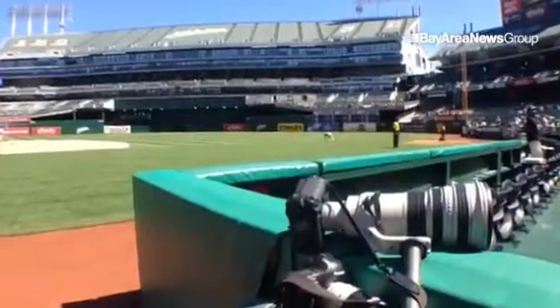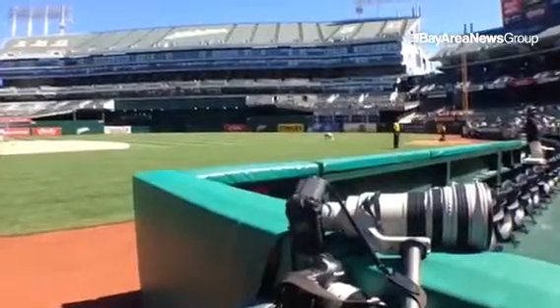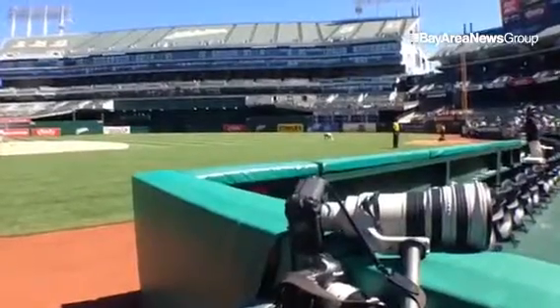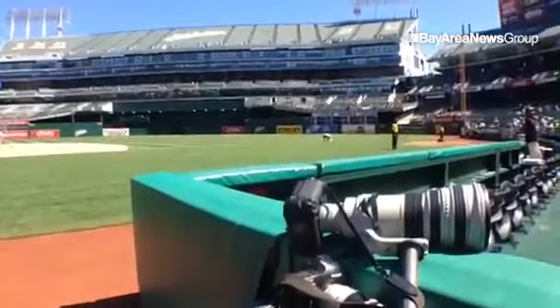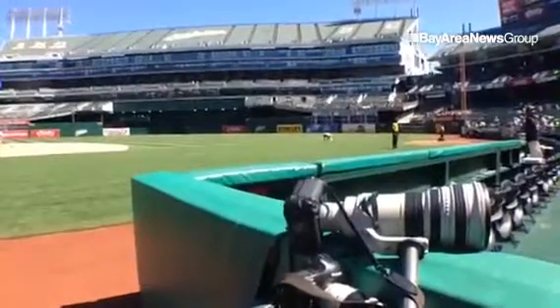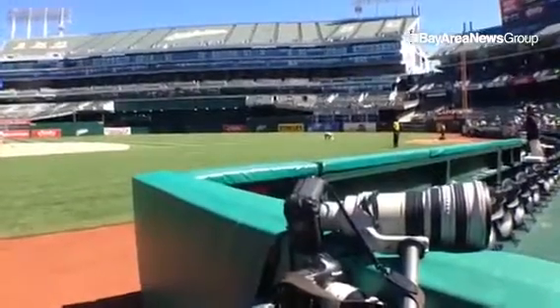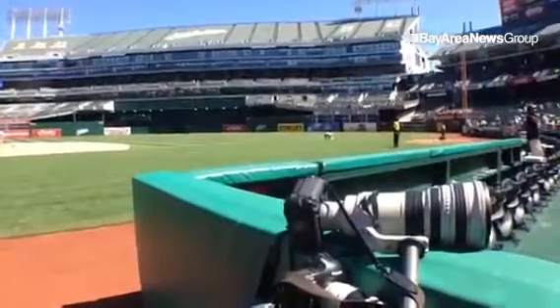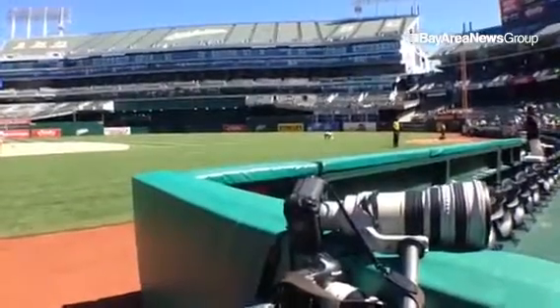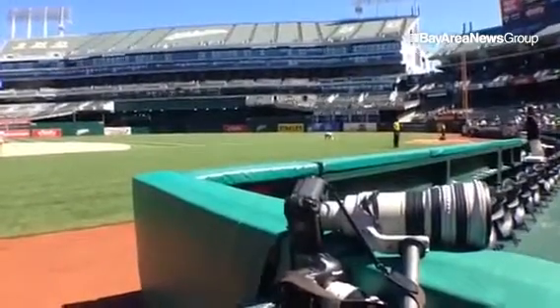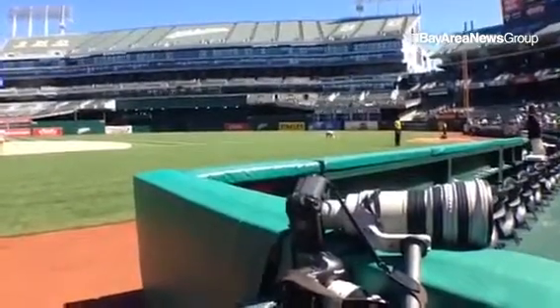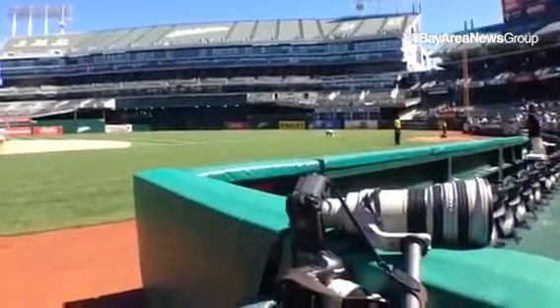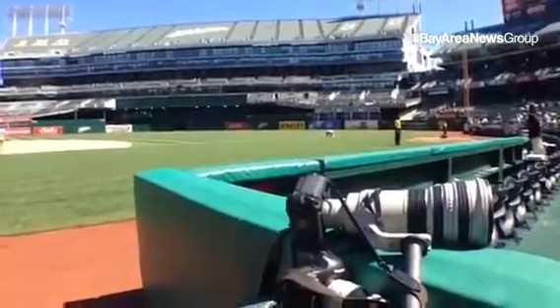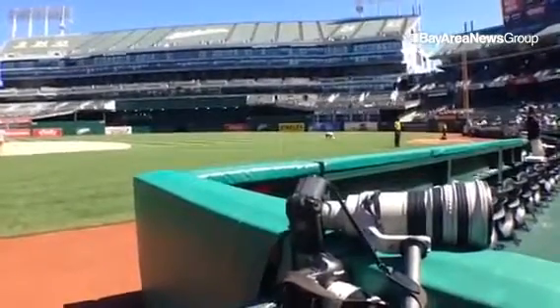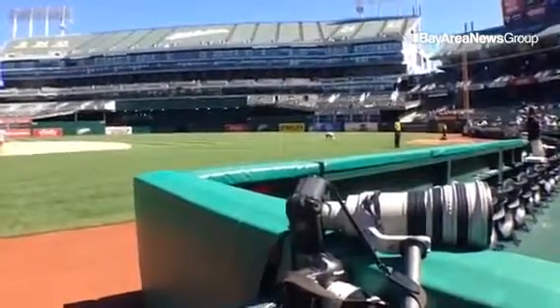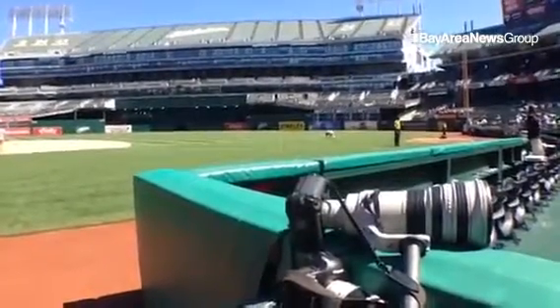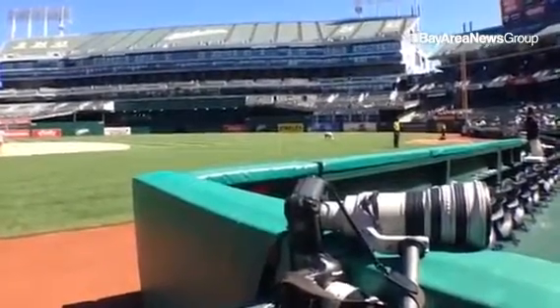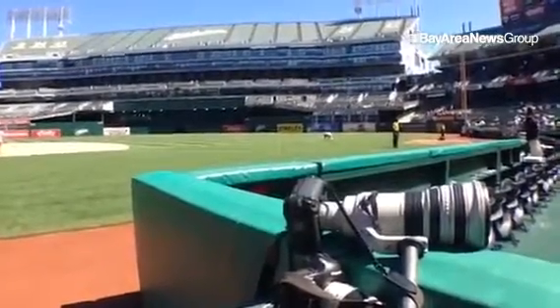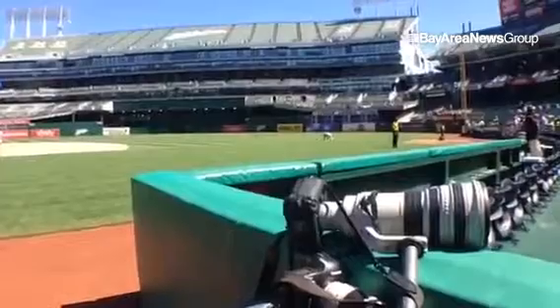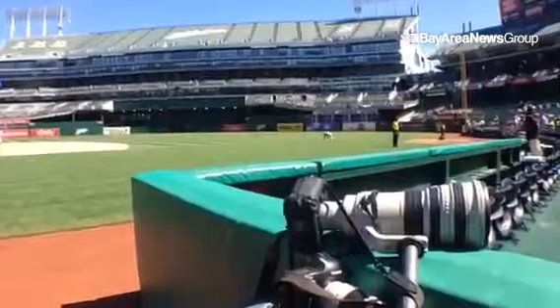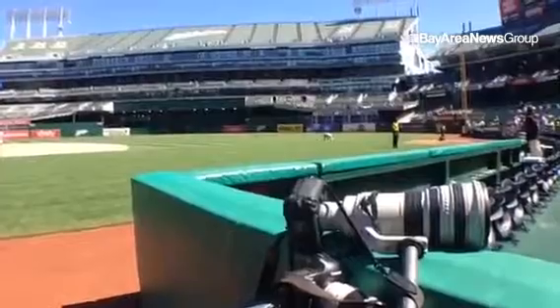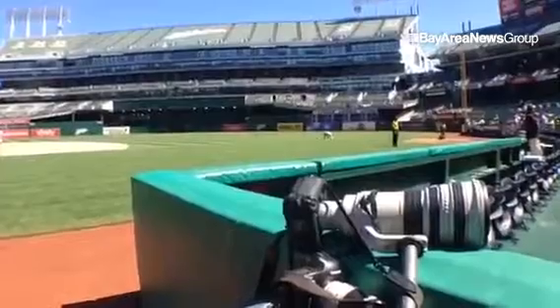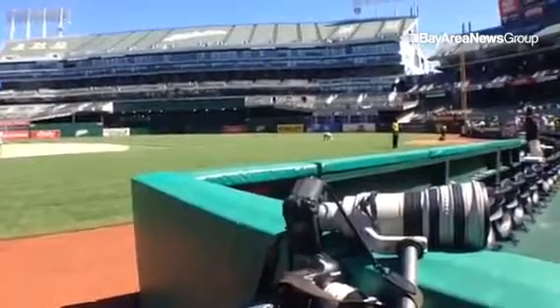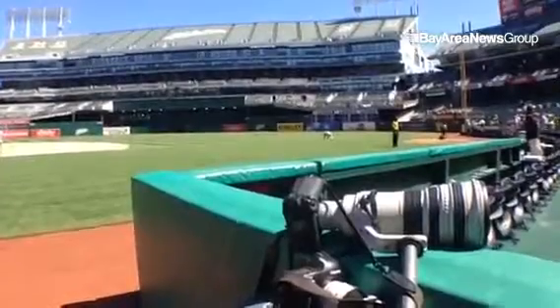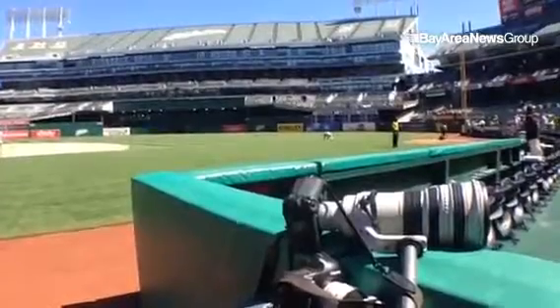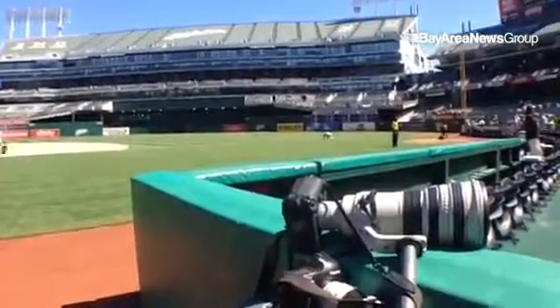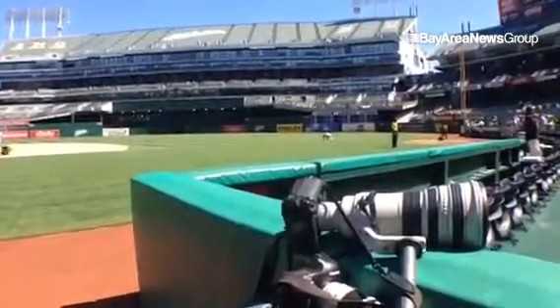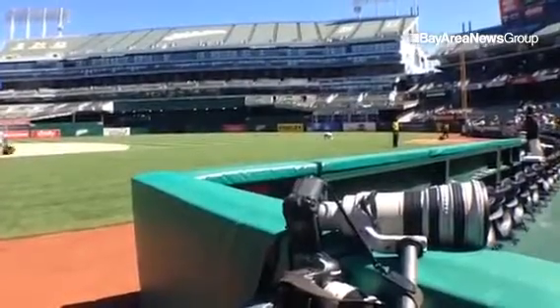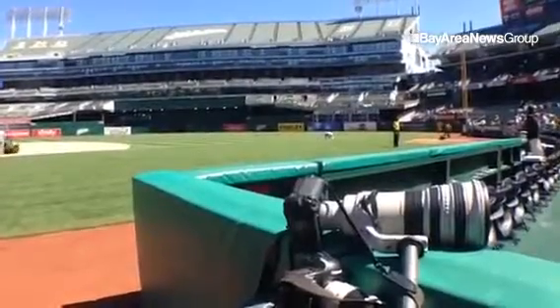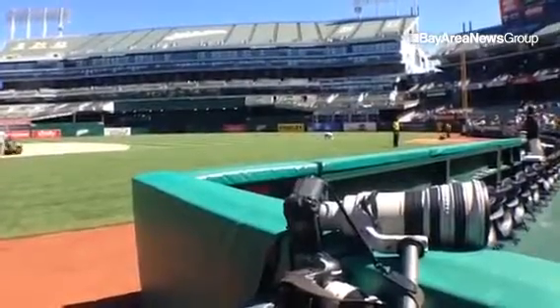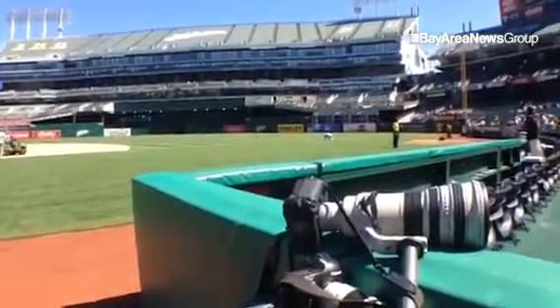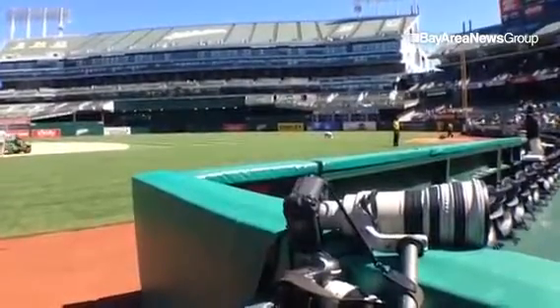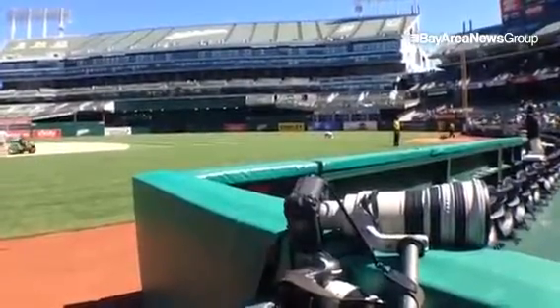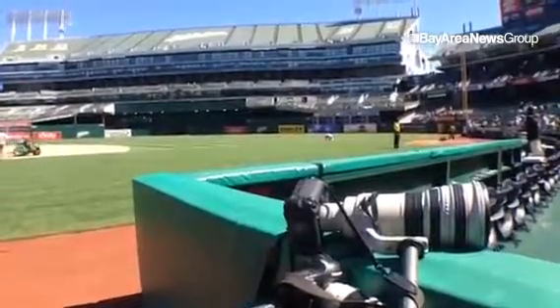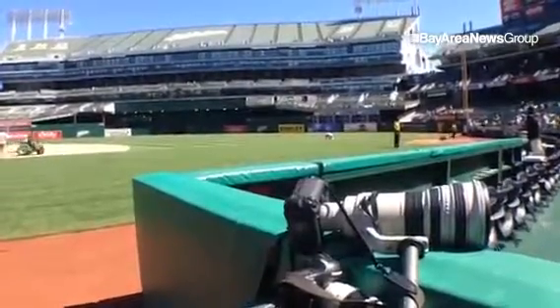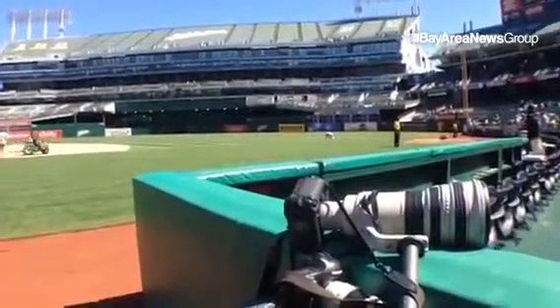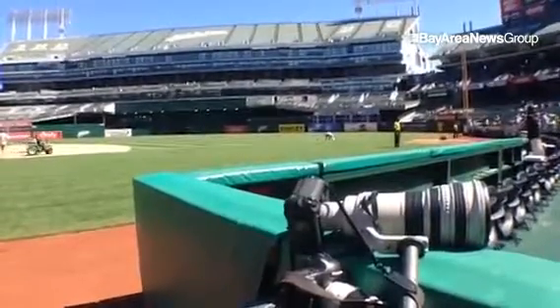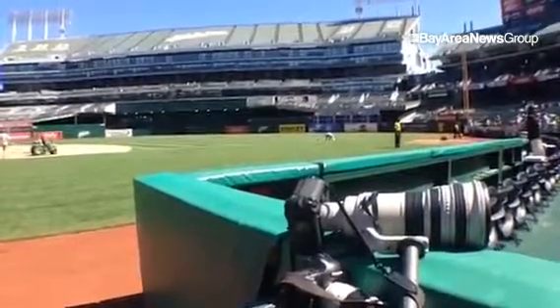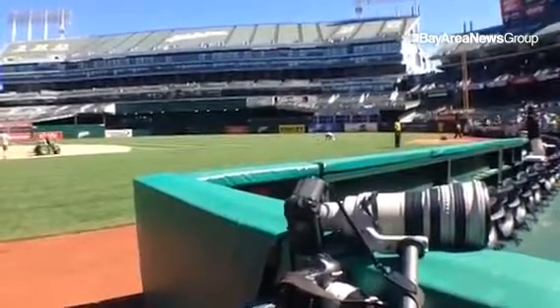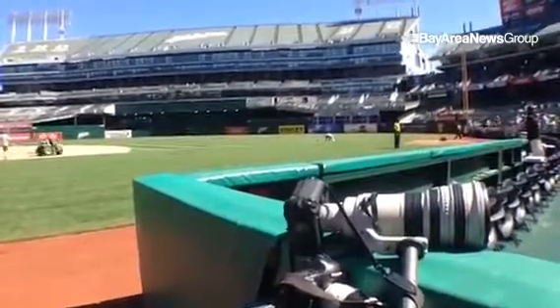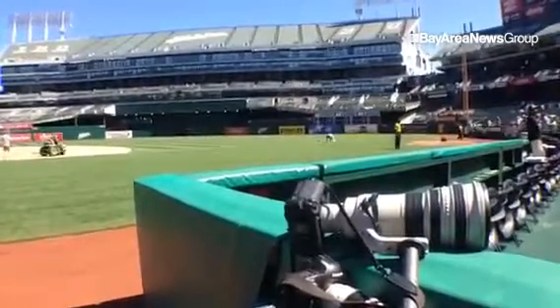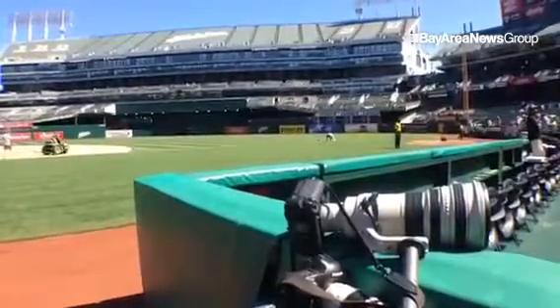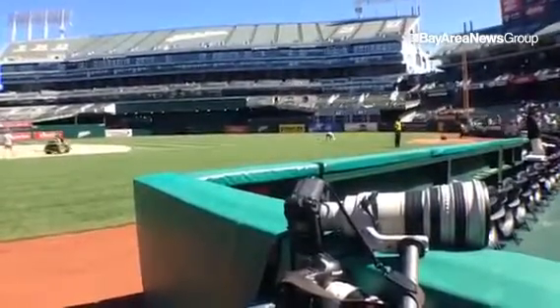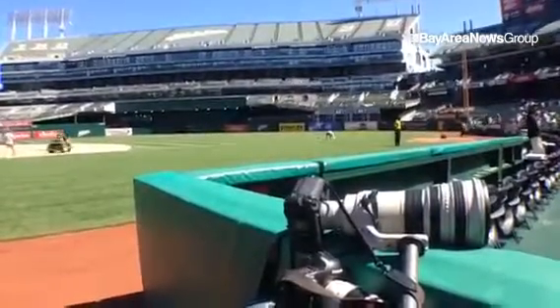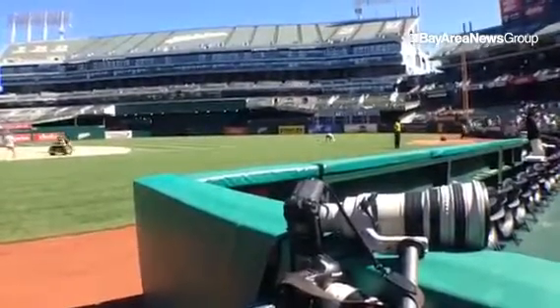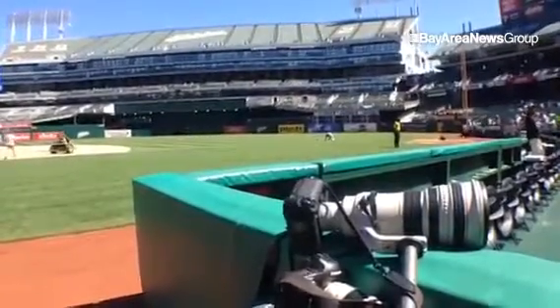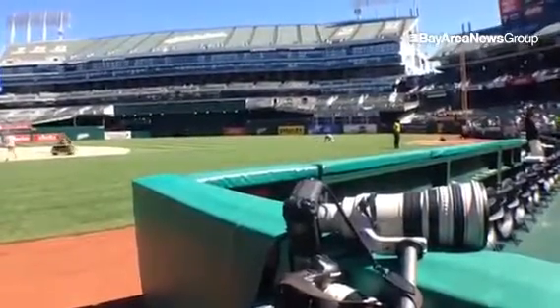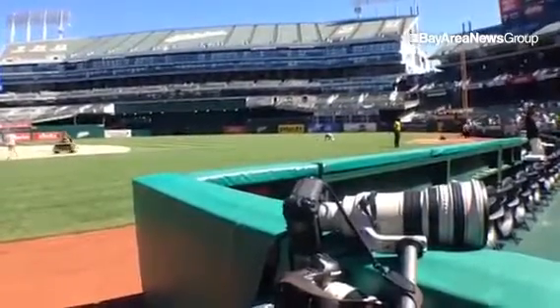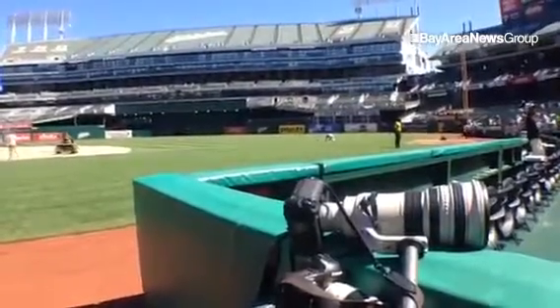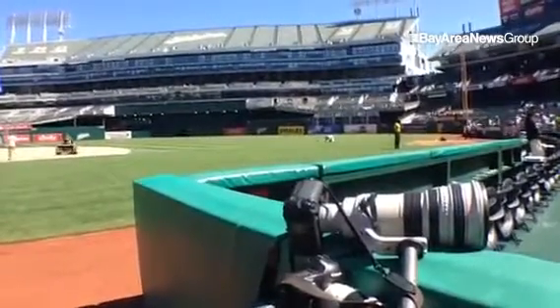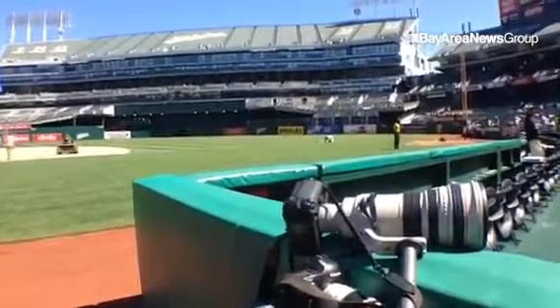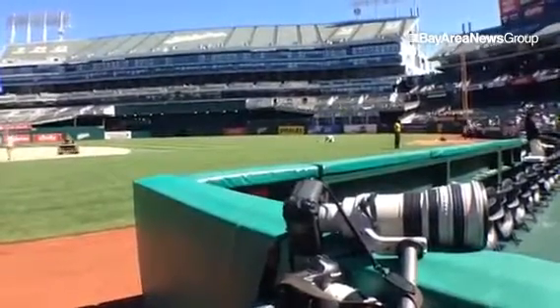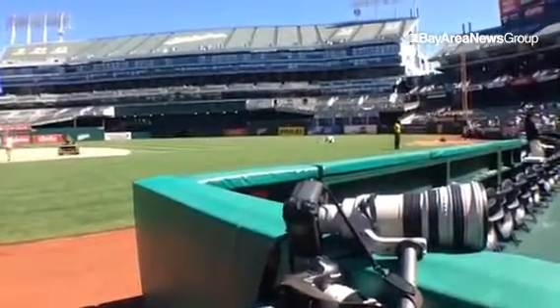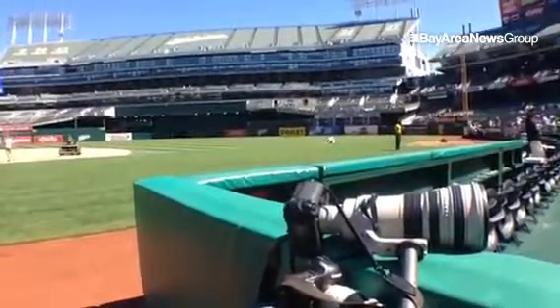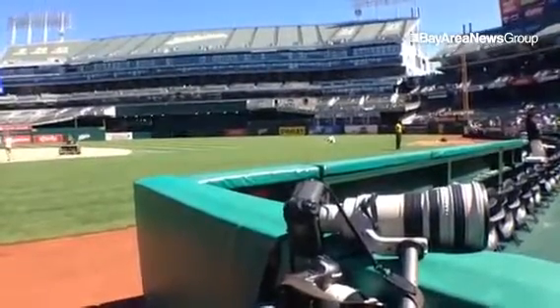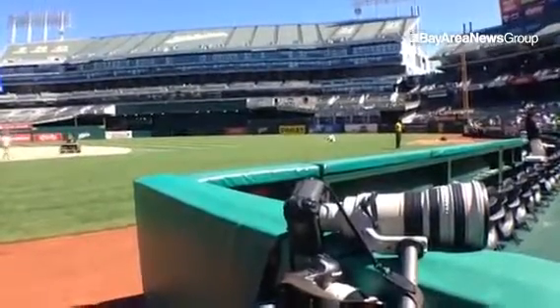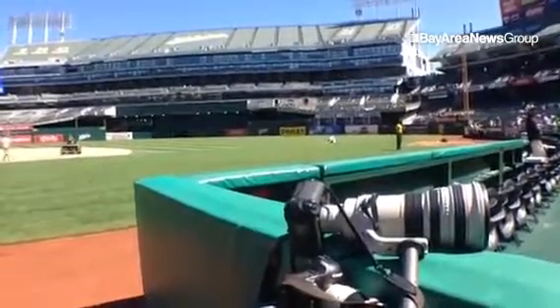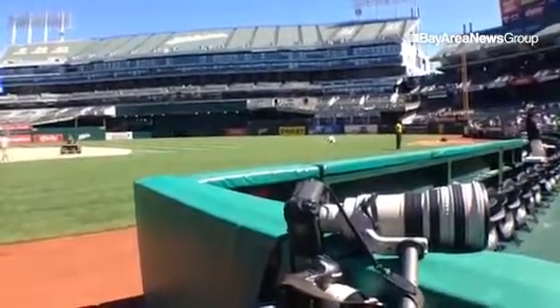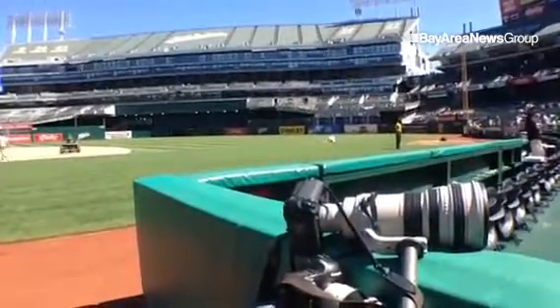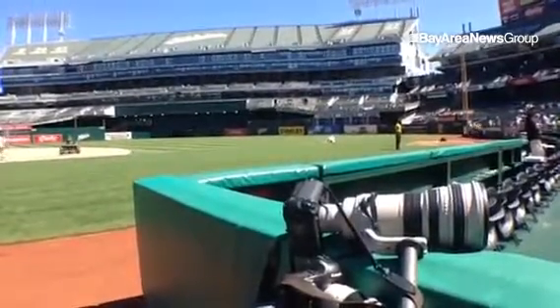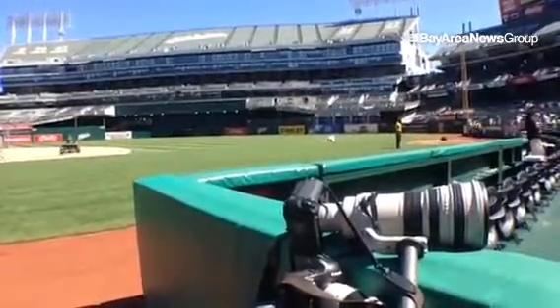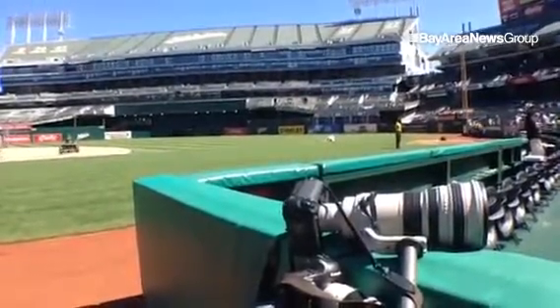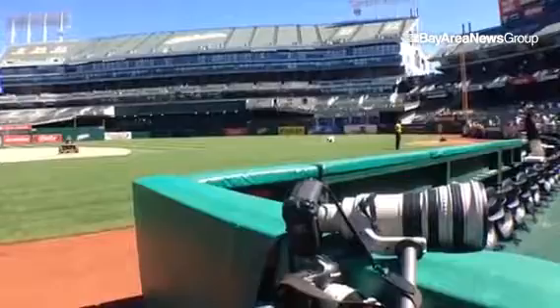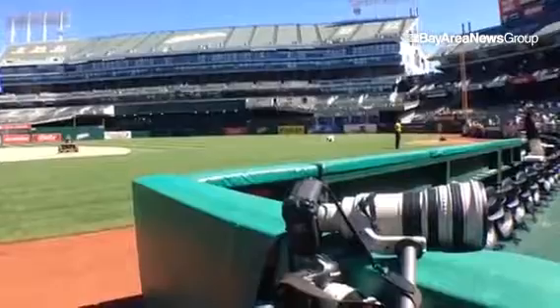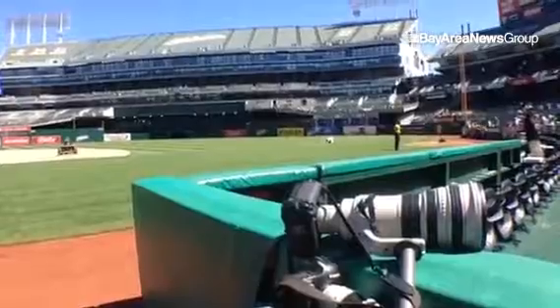It's a beautiful day at the park as the A's are about to take on the Texas Rangers in the battle for first place in the American League West.